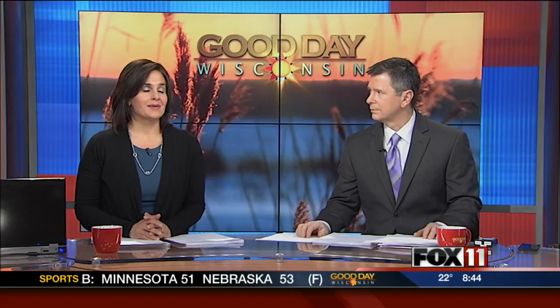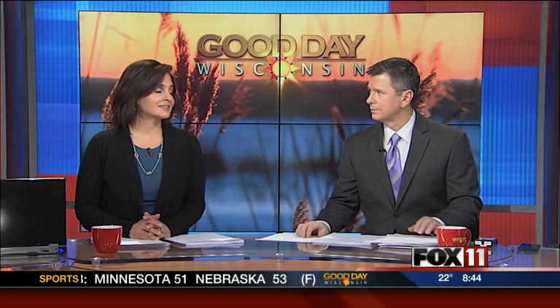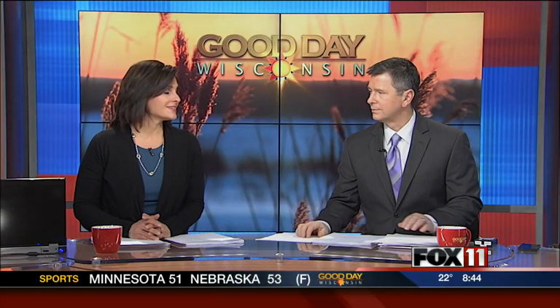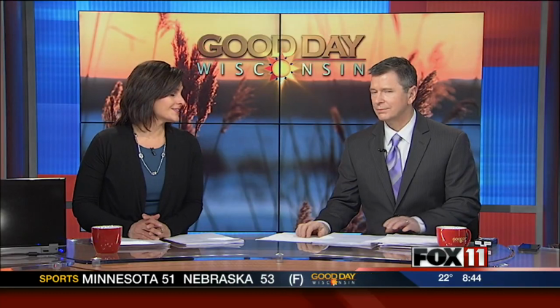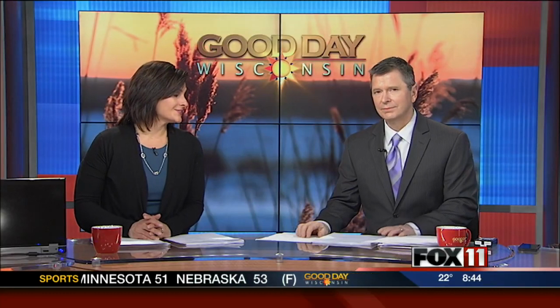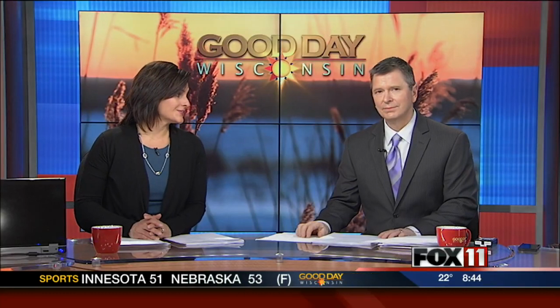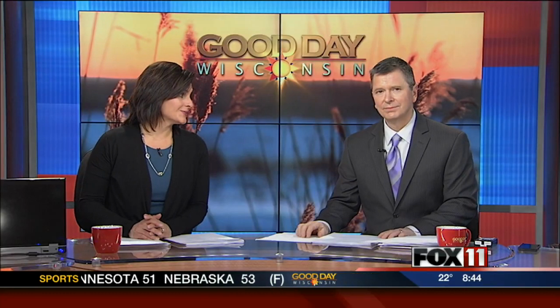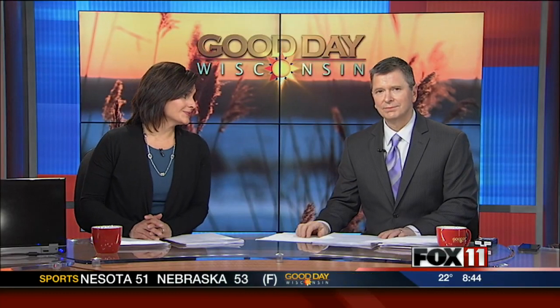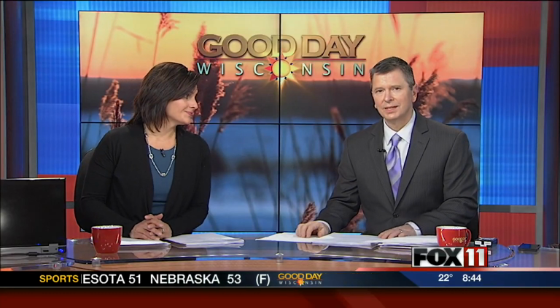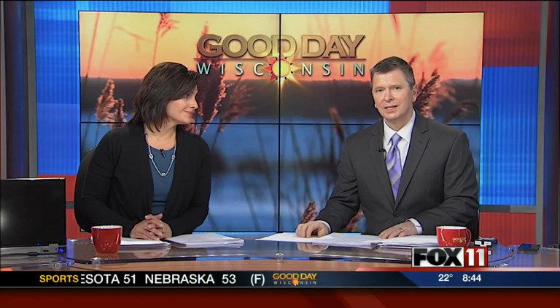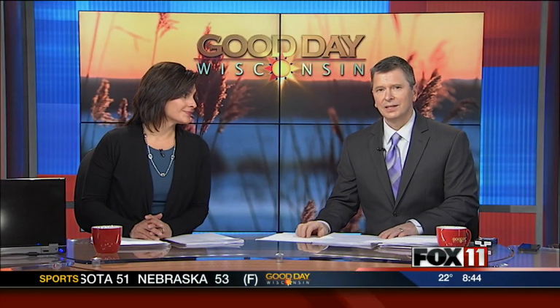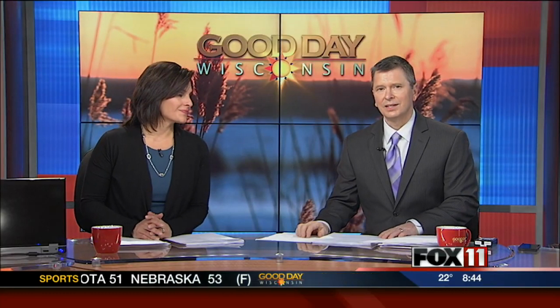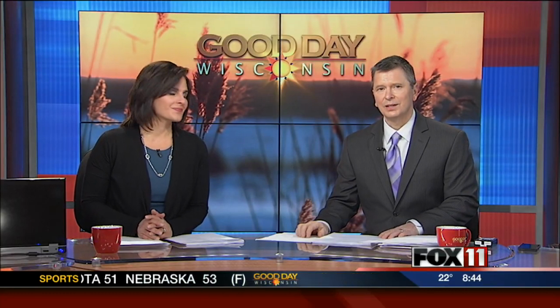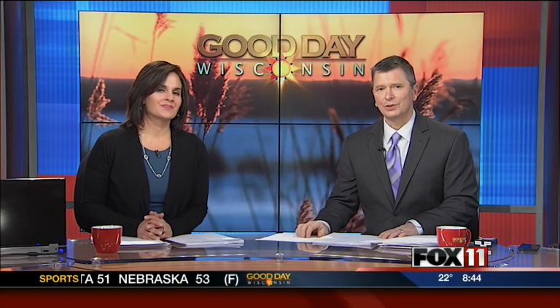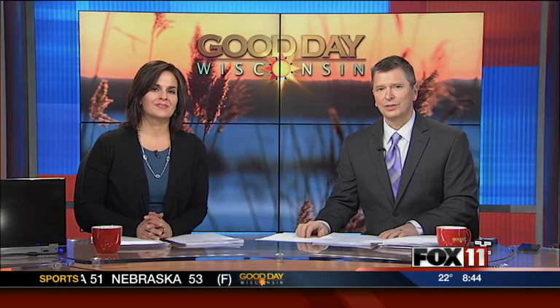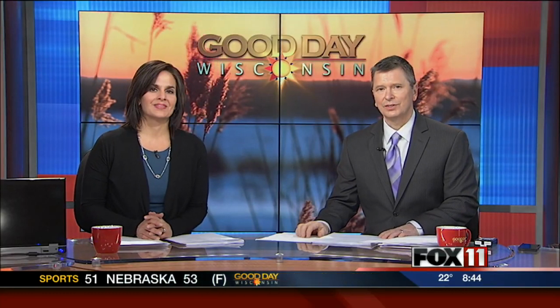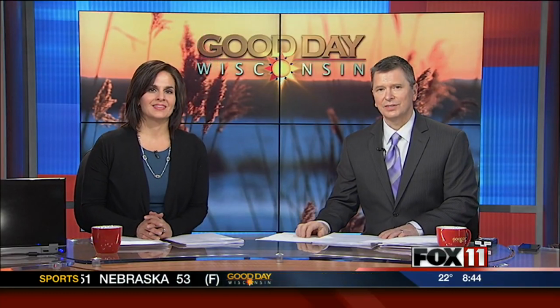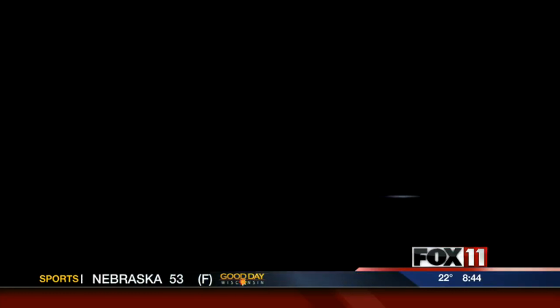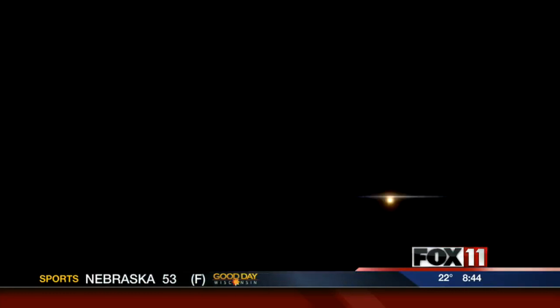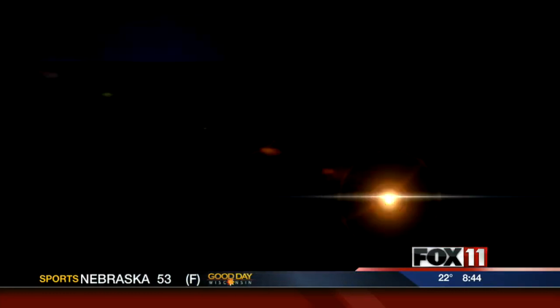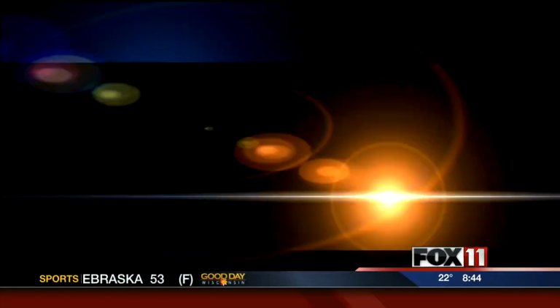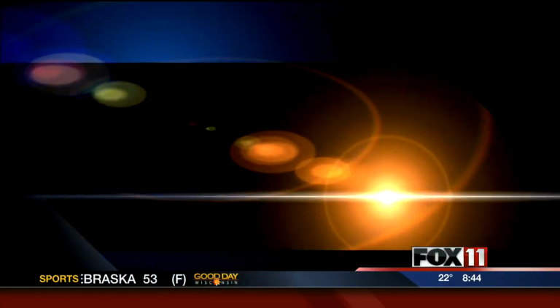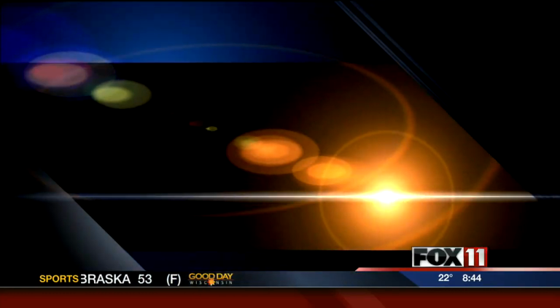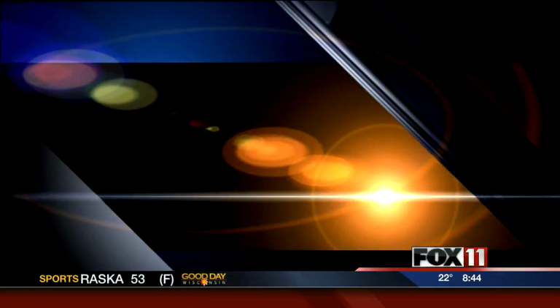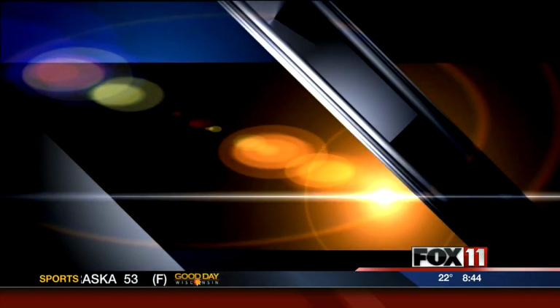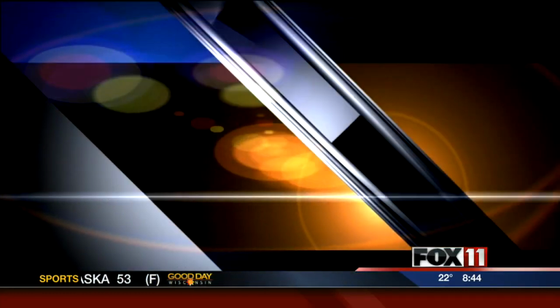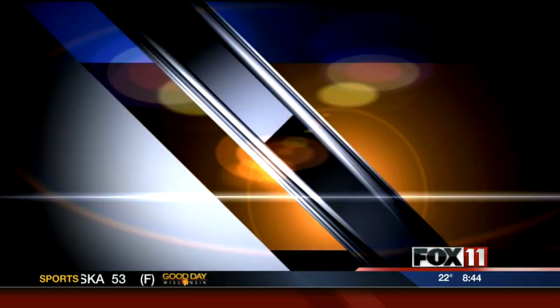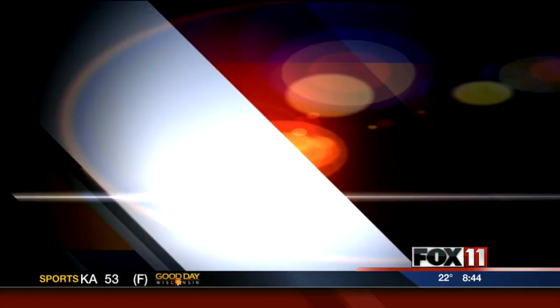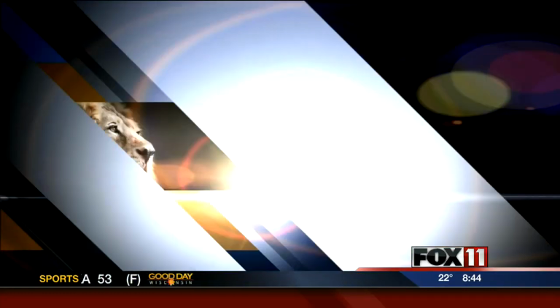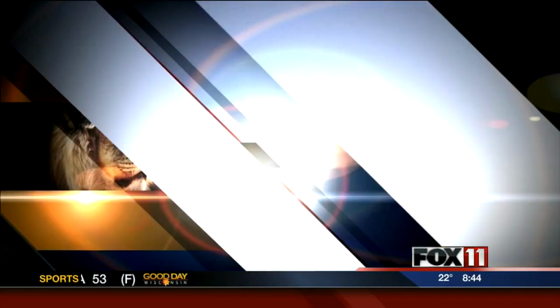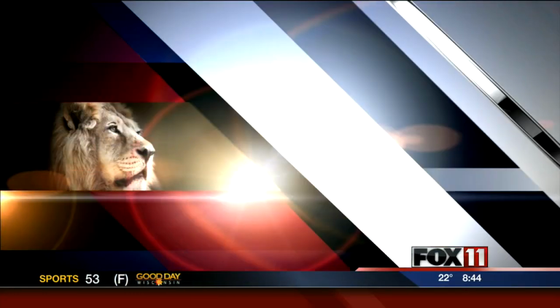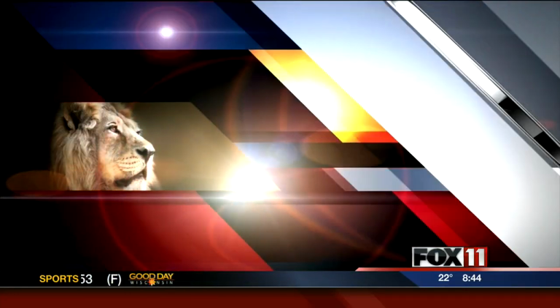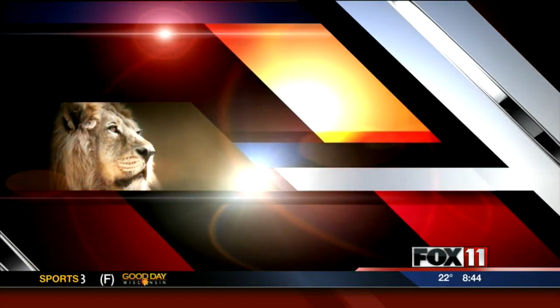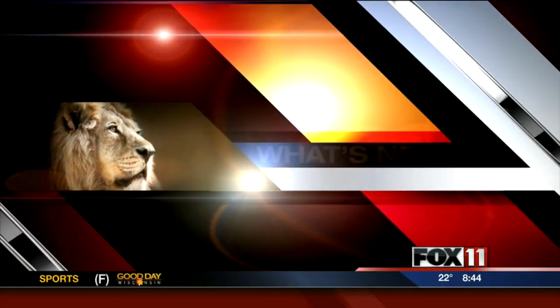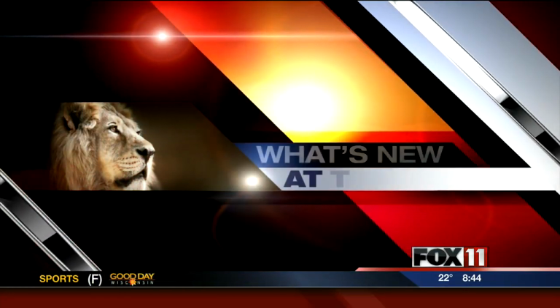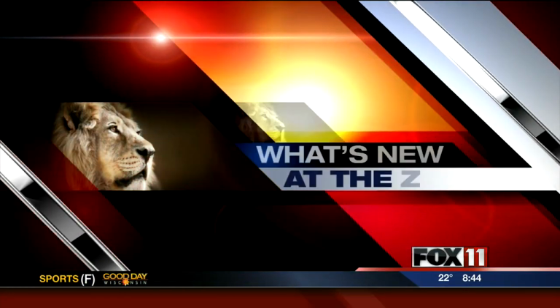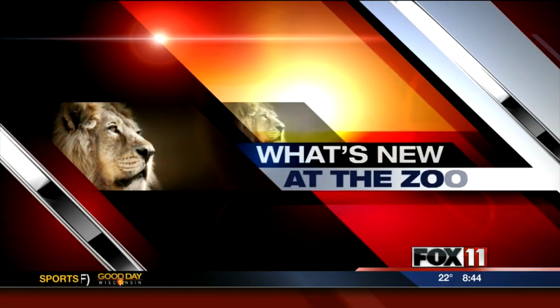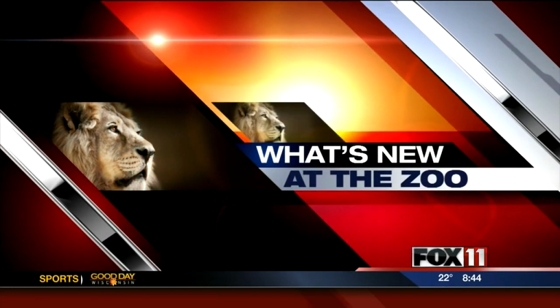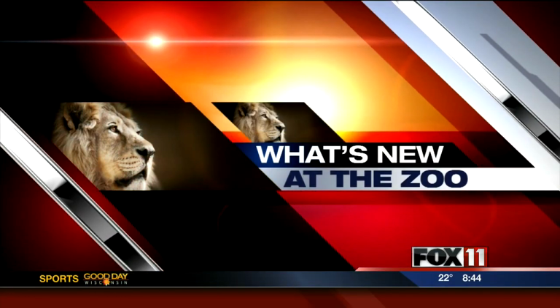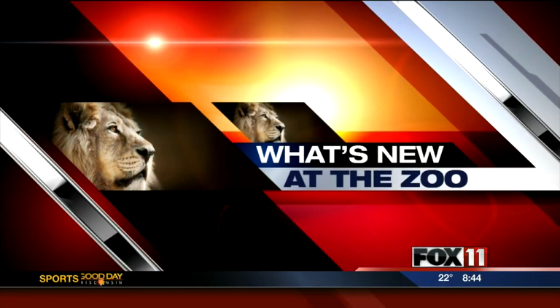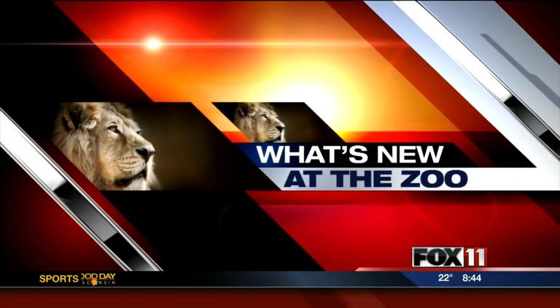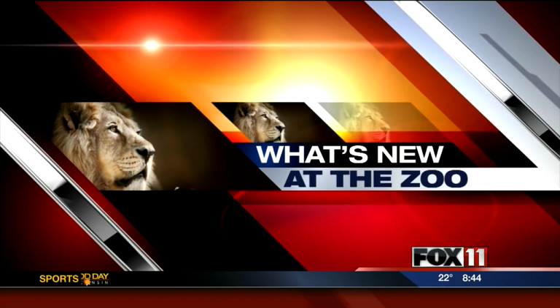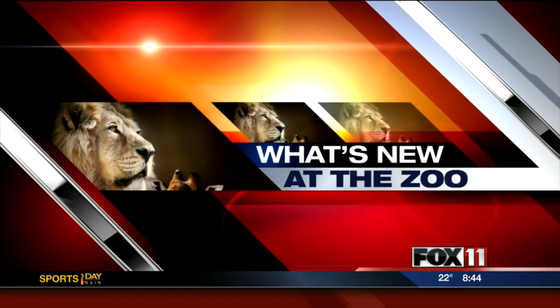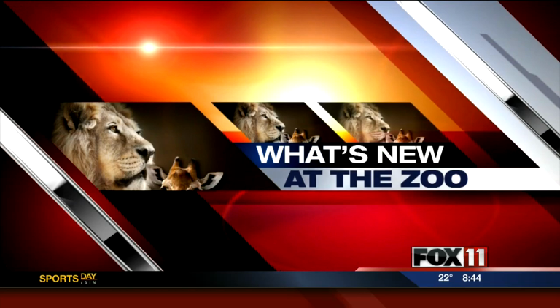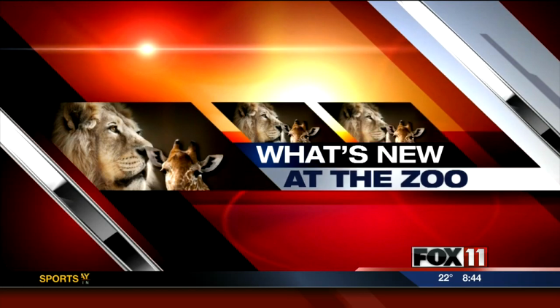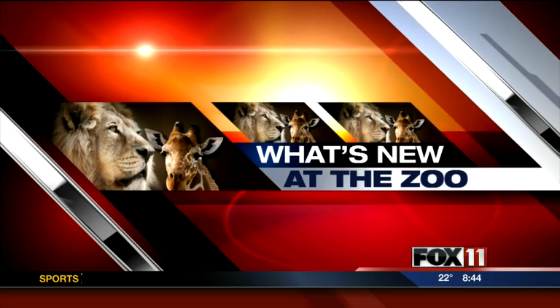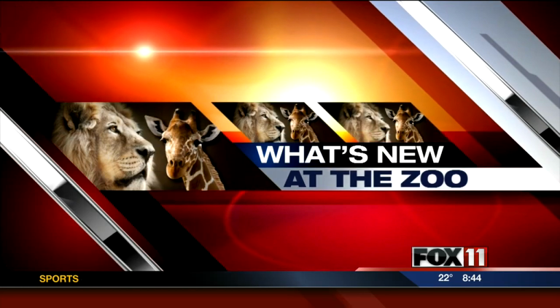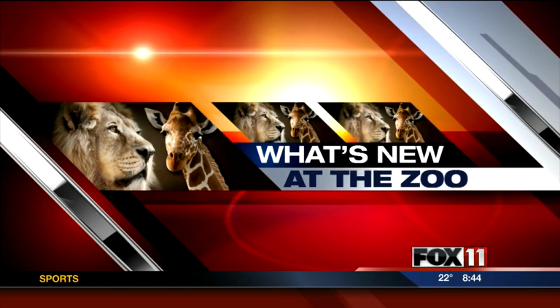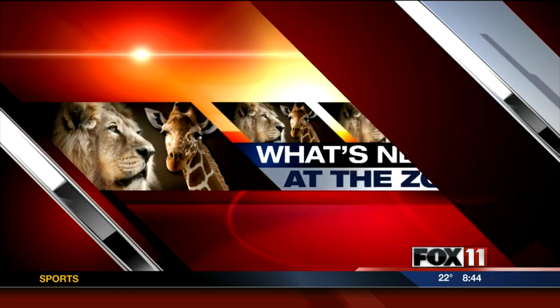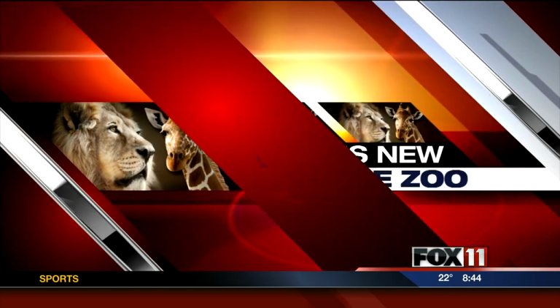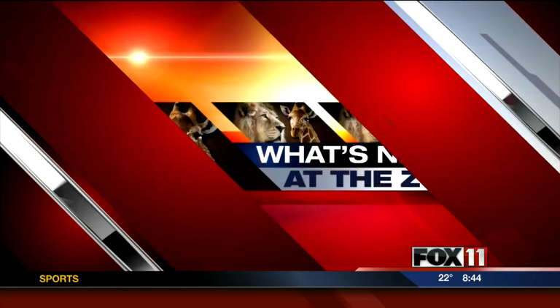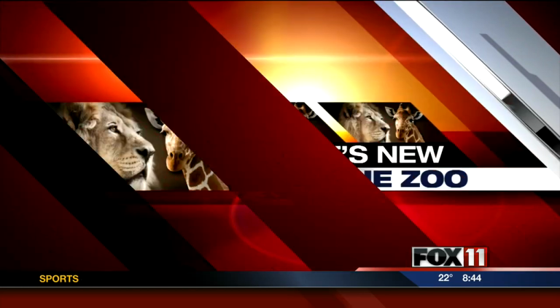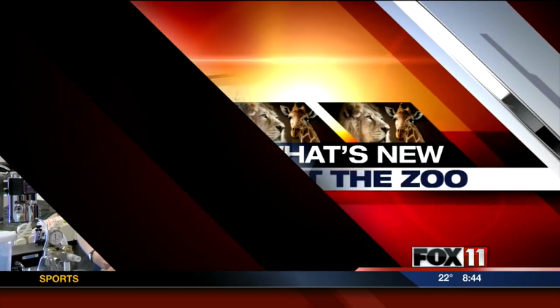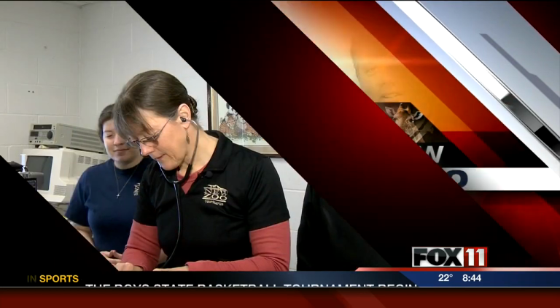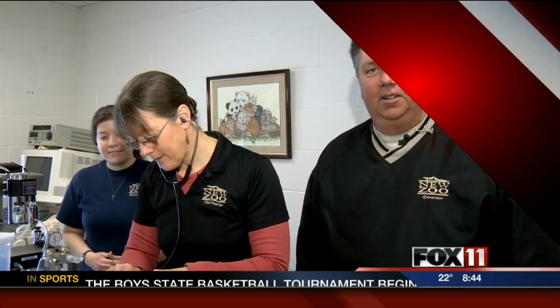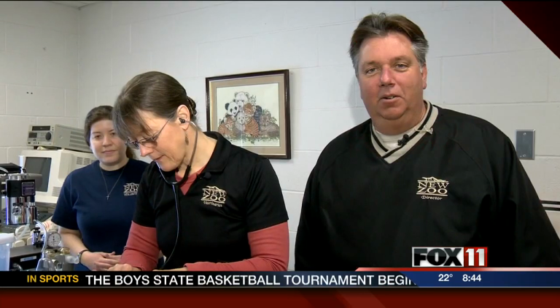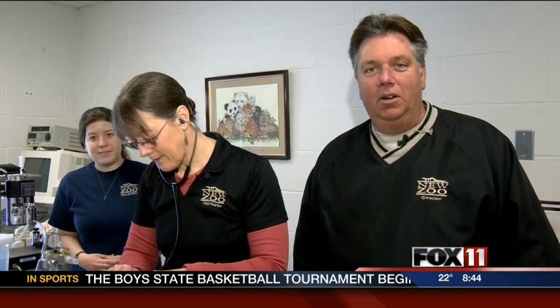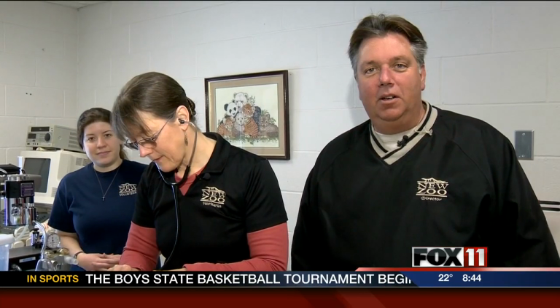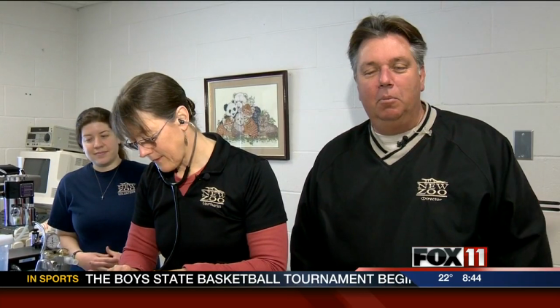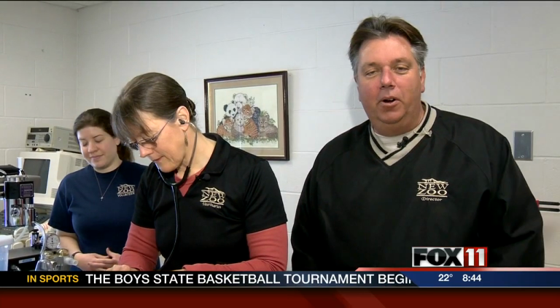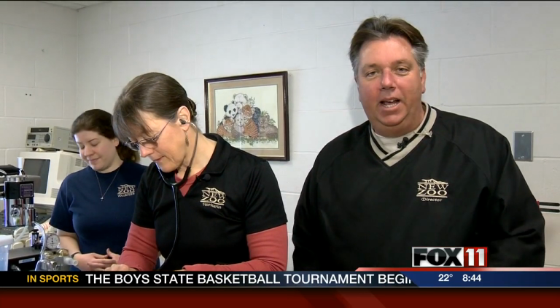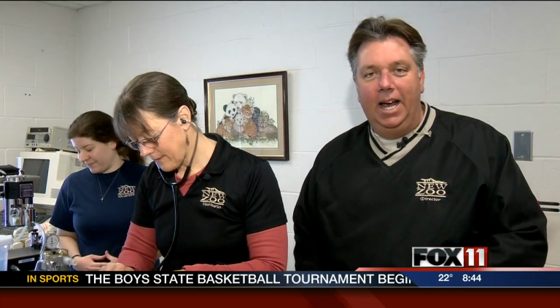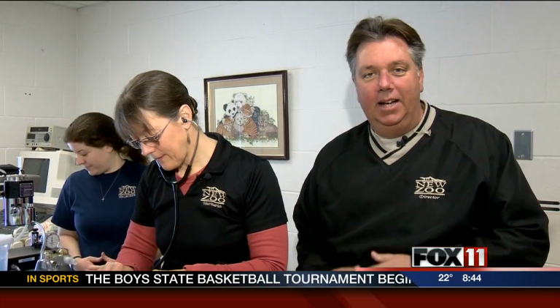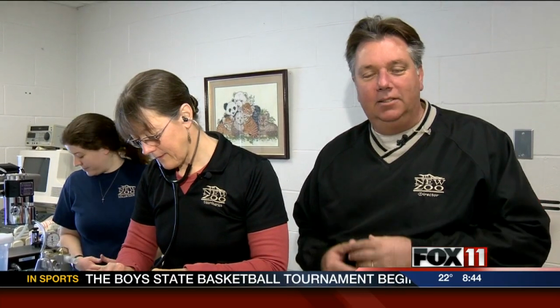Getting back to the new zoo, Neil joins us again with more on Rolly the Armadillo. Hi, Neil. Well, good morning, guys.